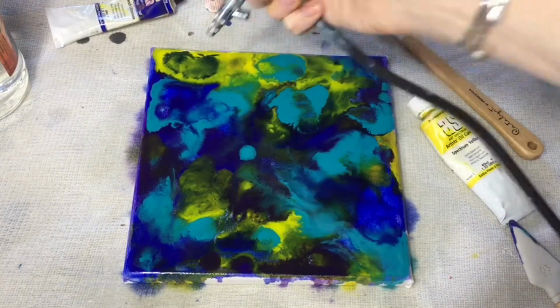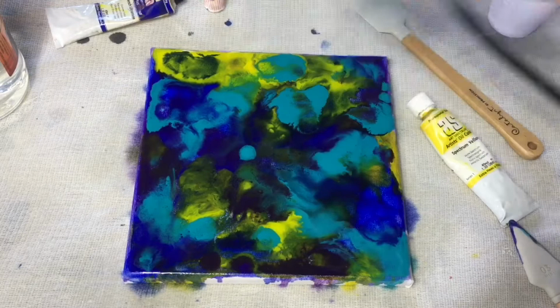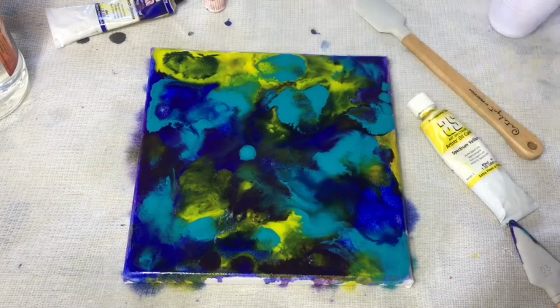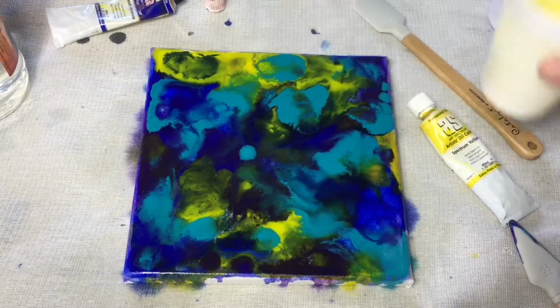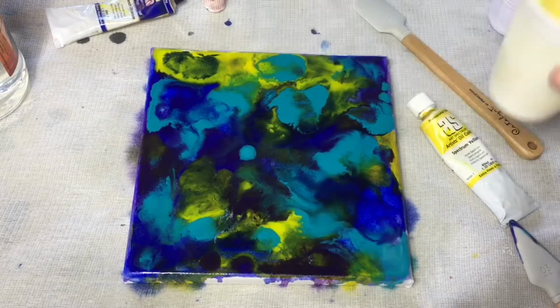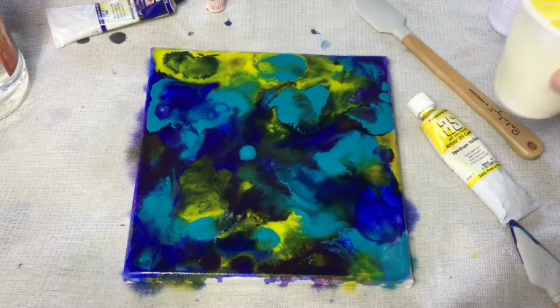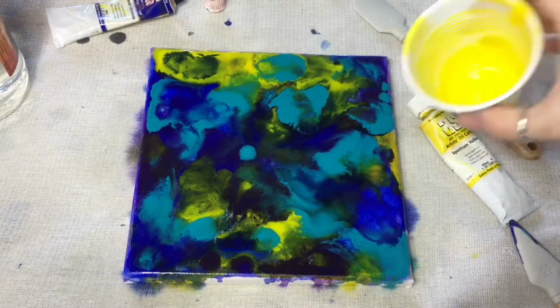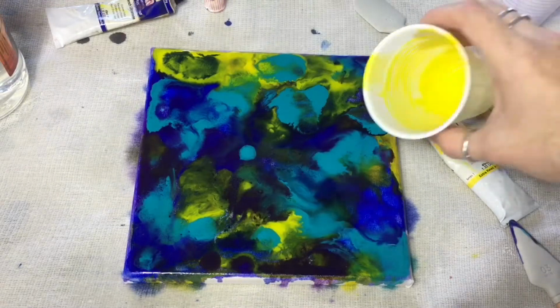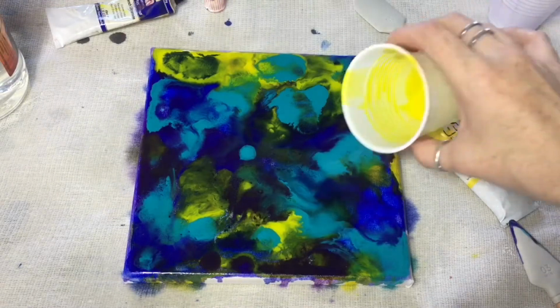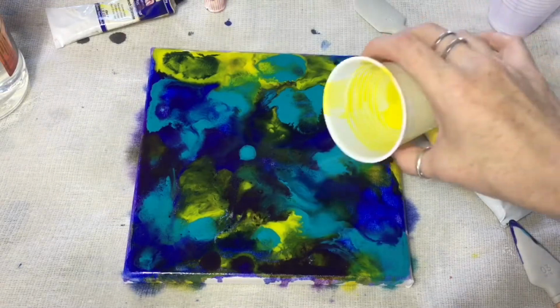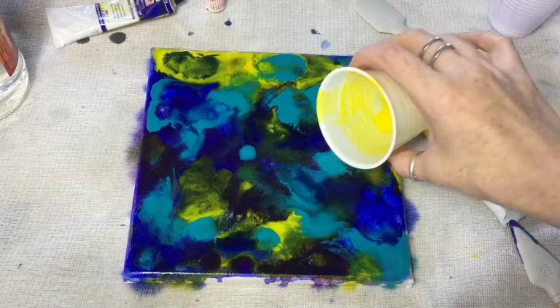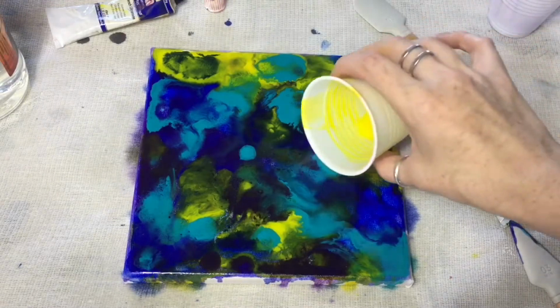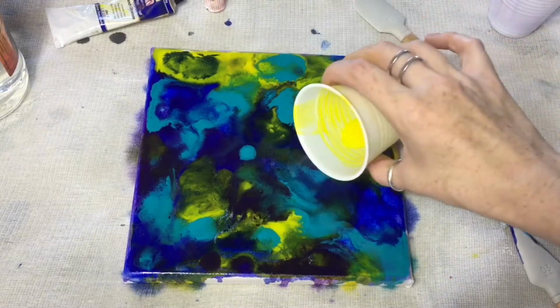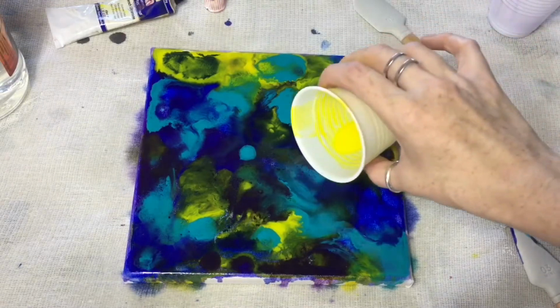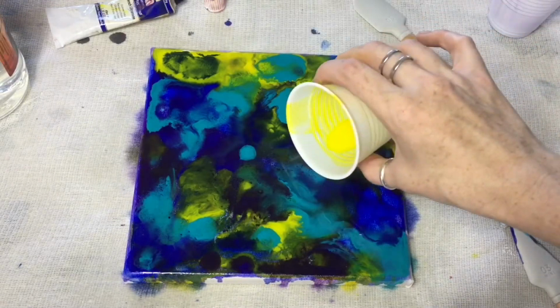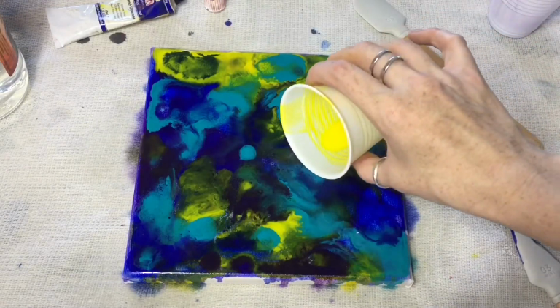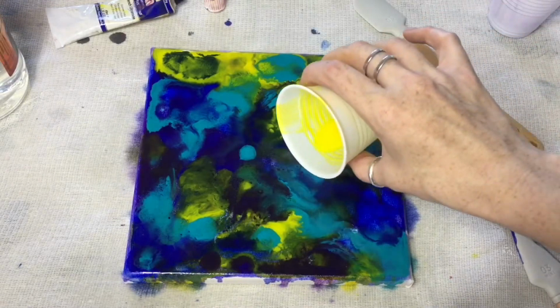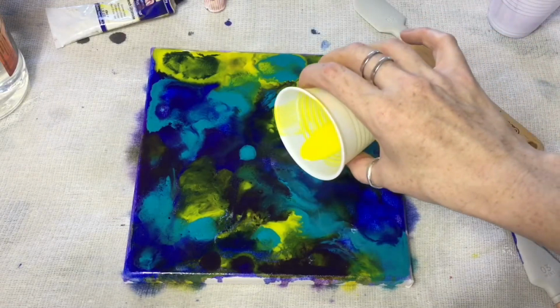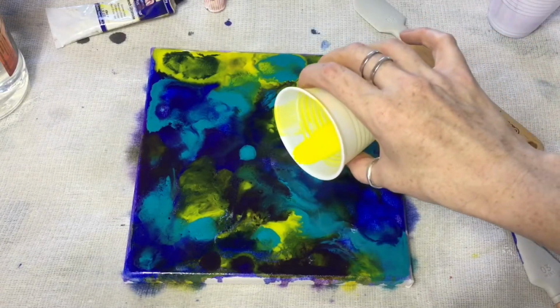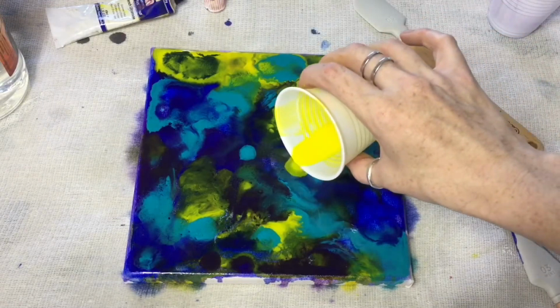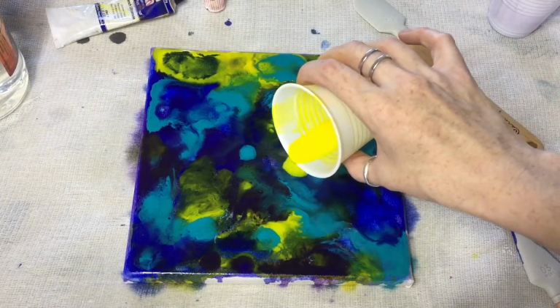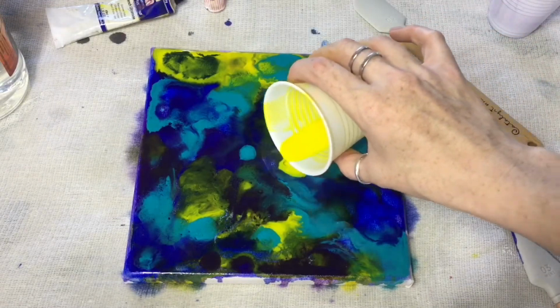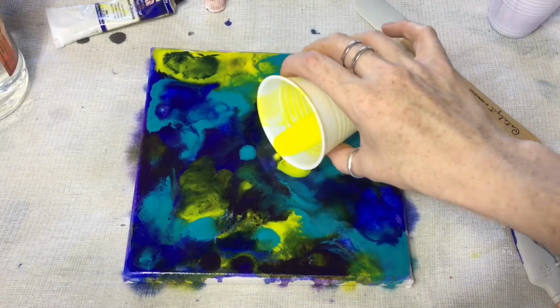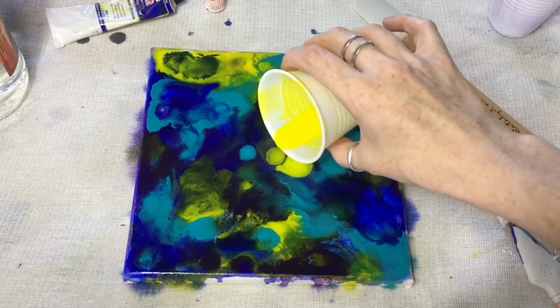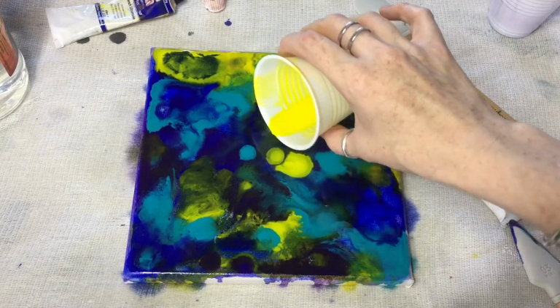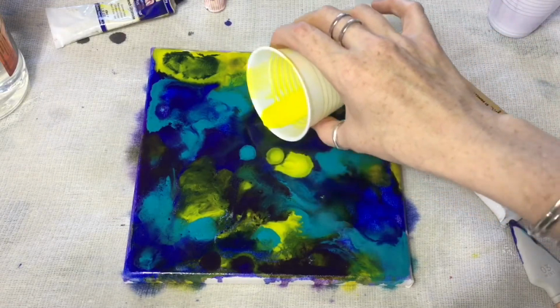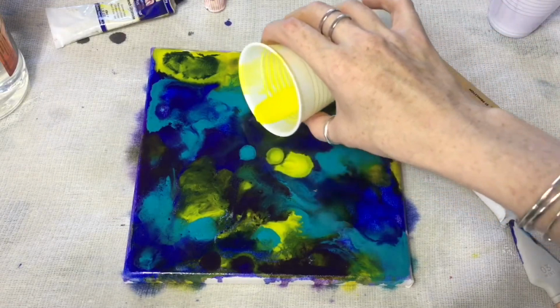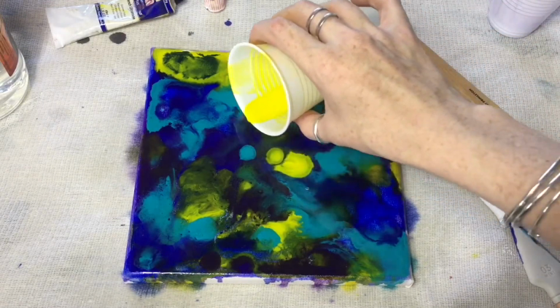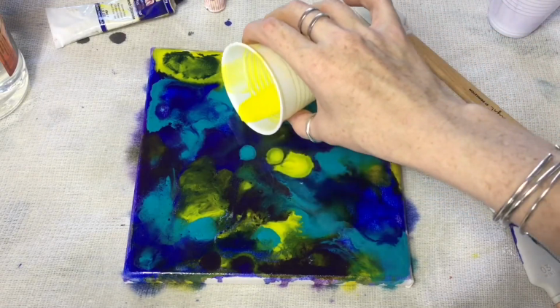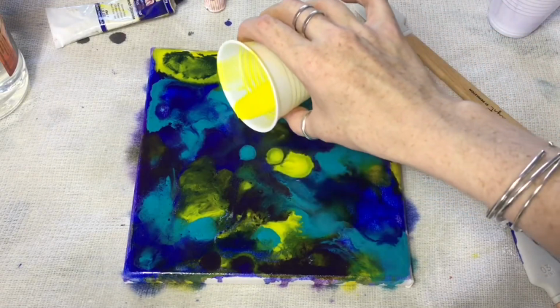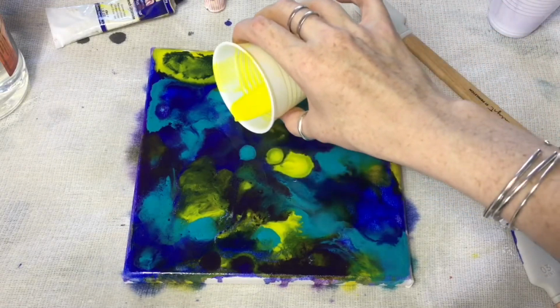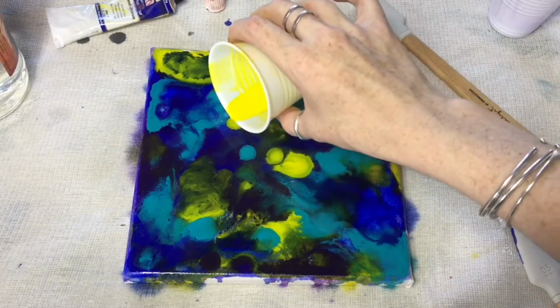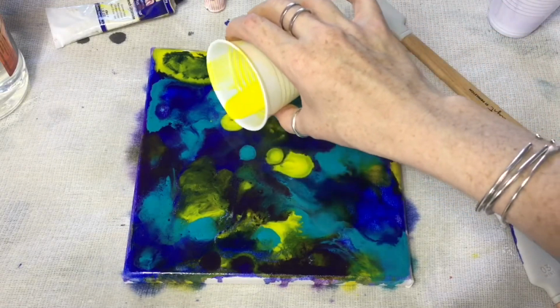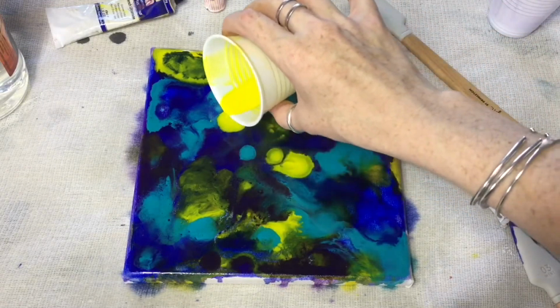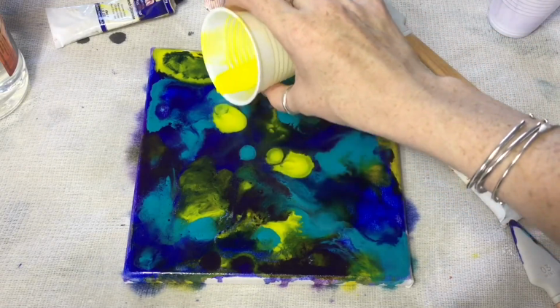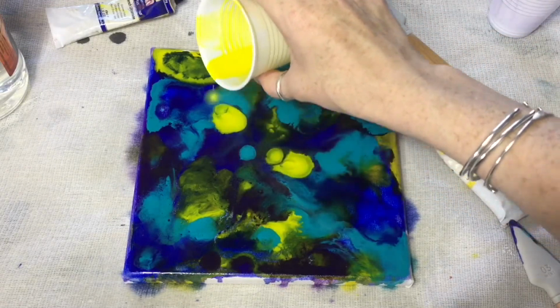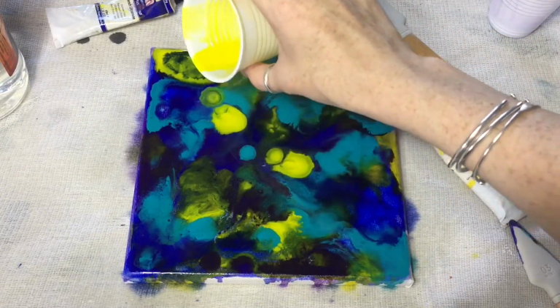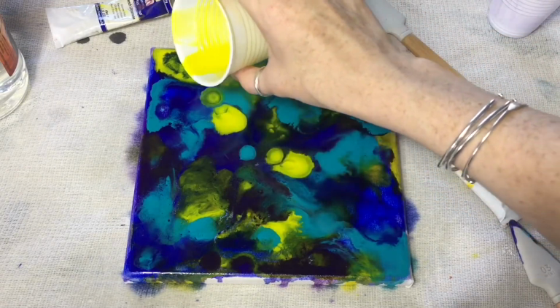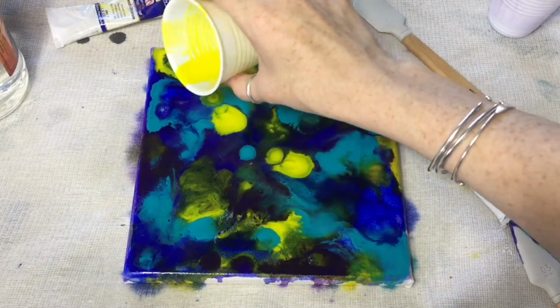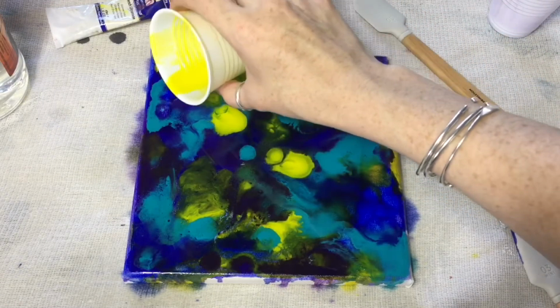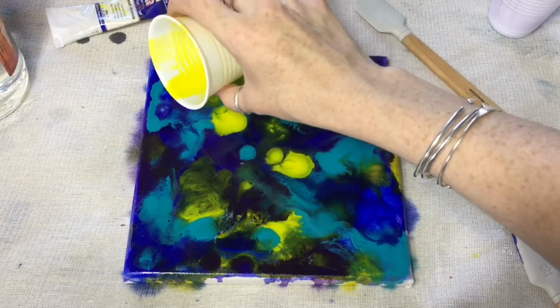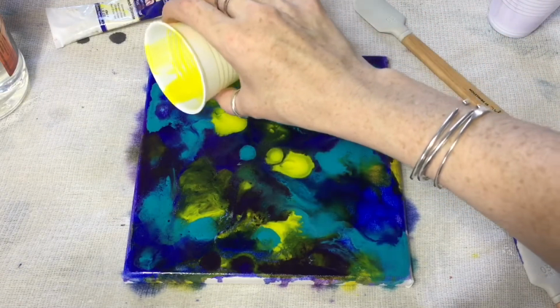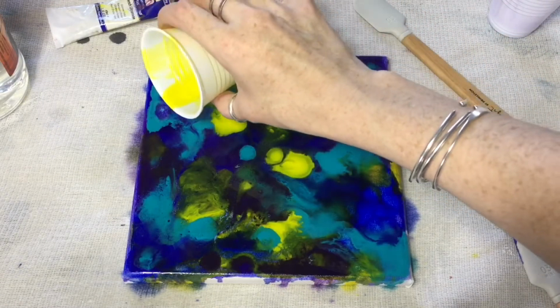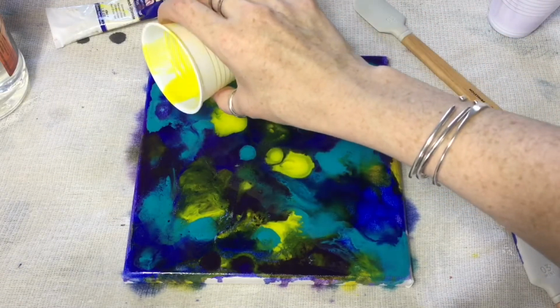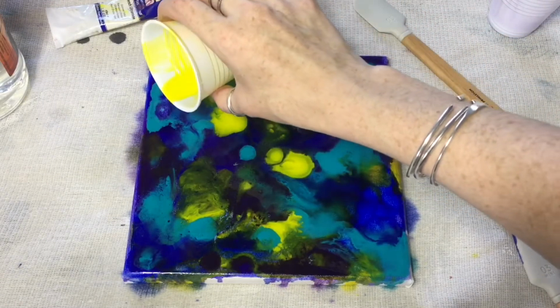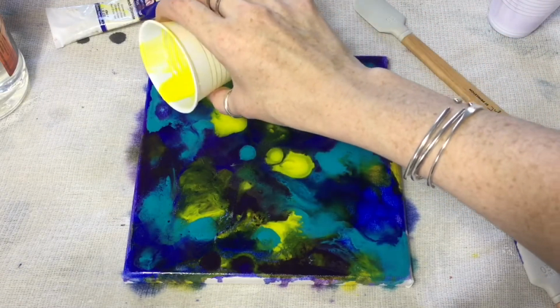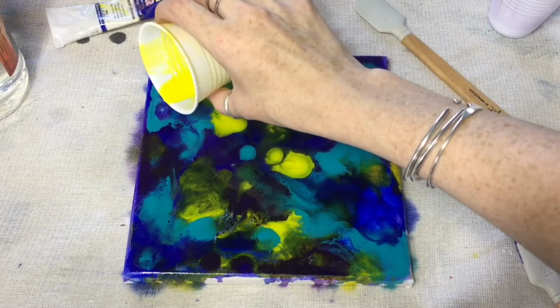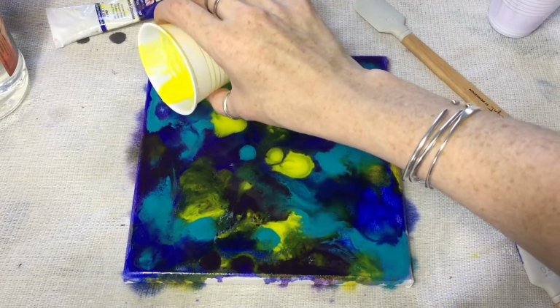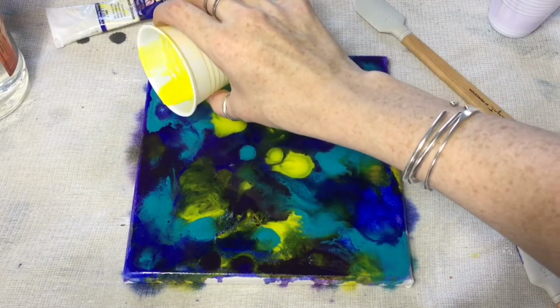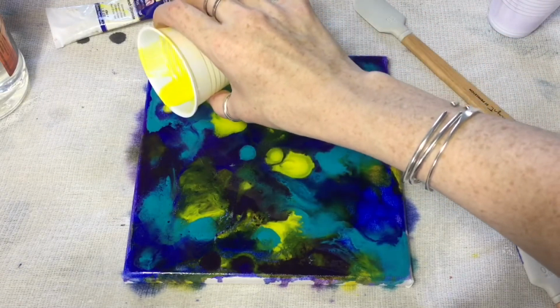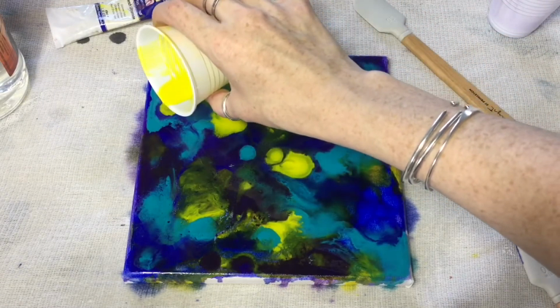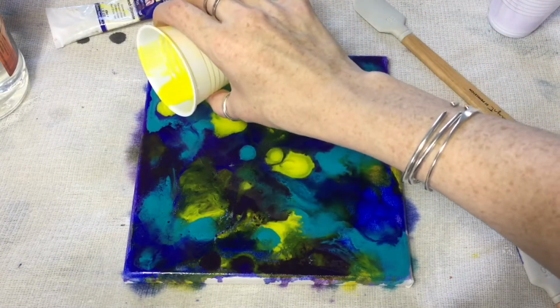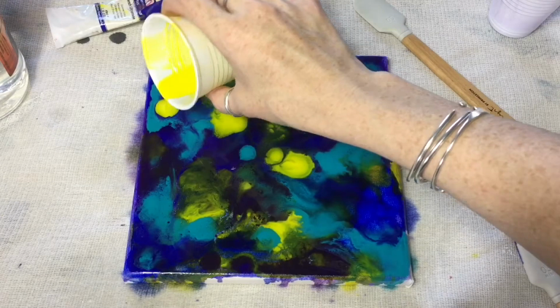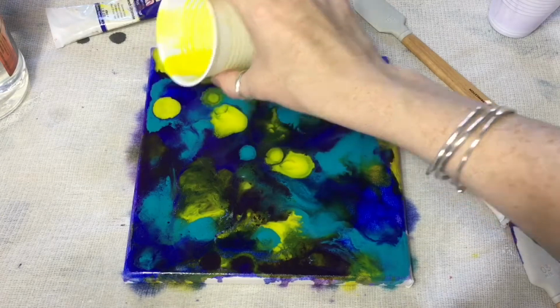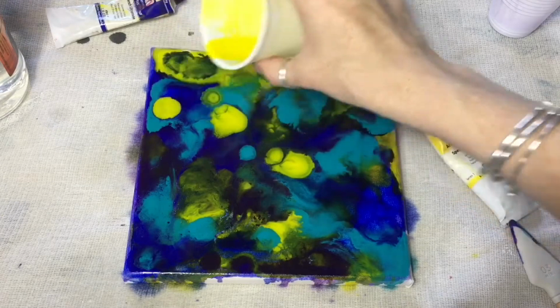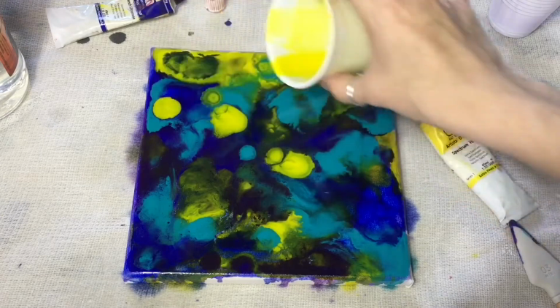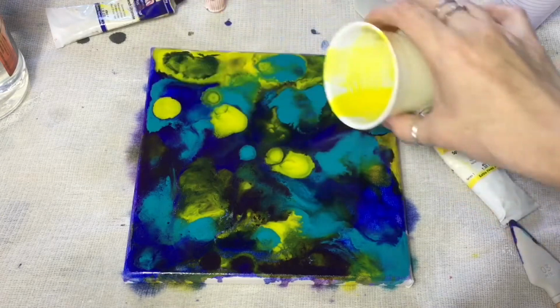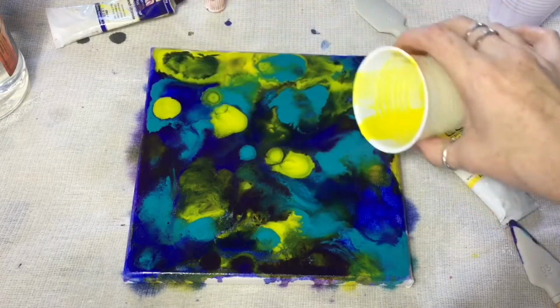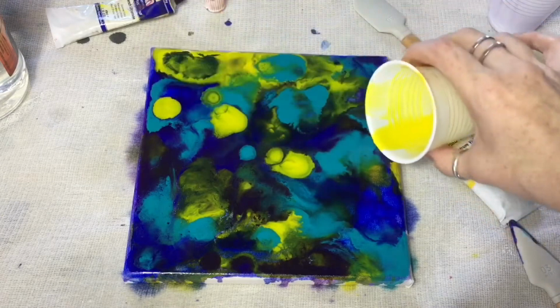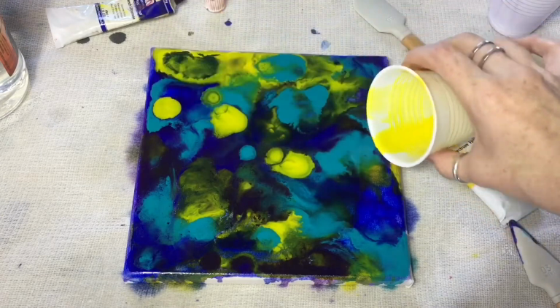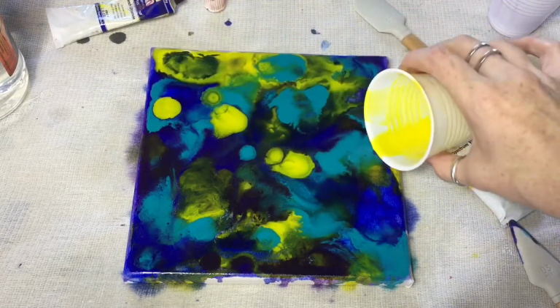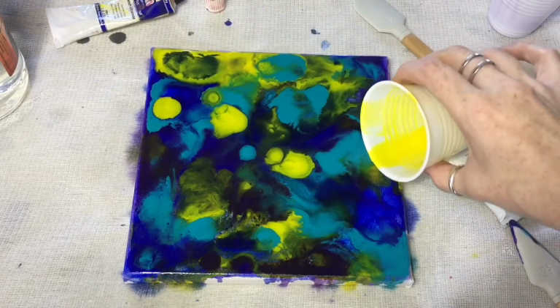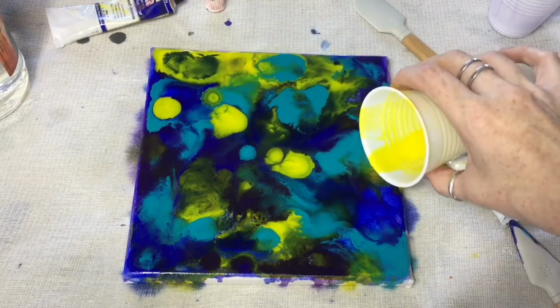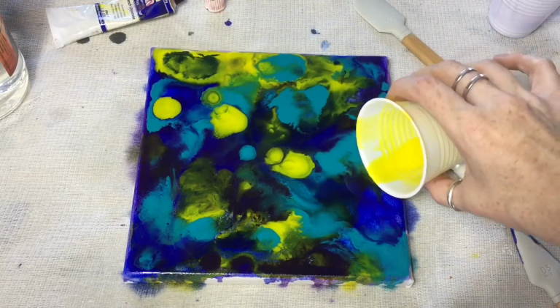I pretty much lost all the purple, so I just decided to make it ultramarine, turquoise and spectrum yellow.